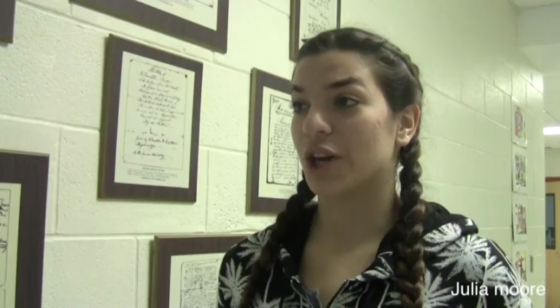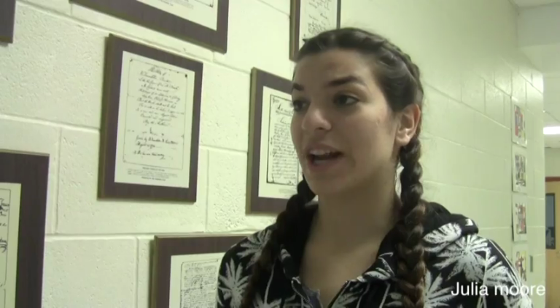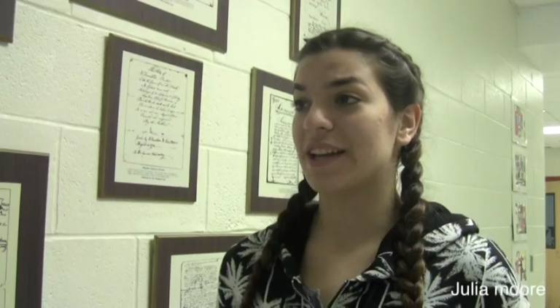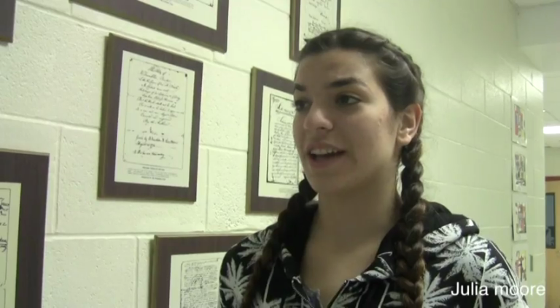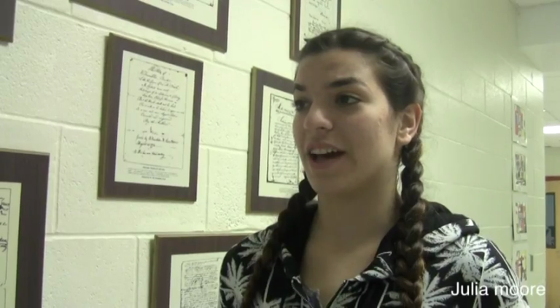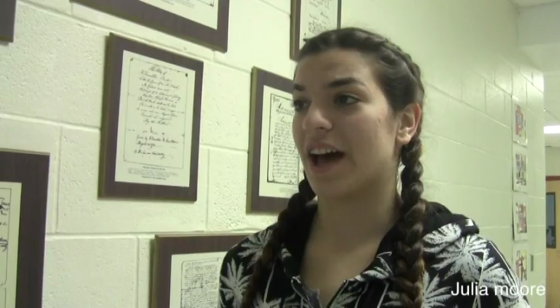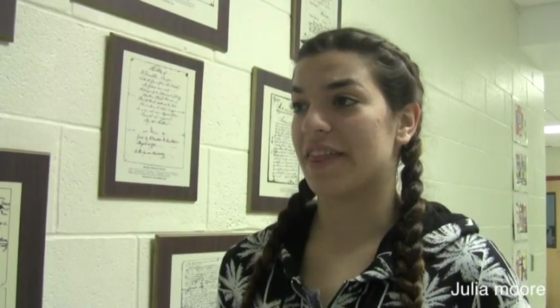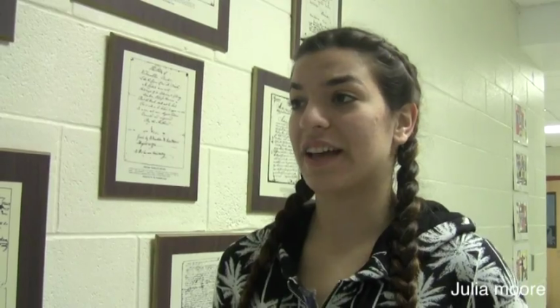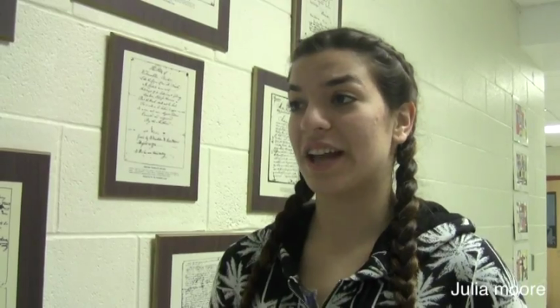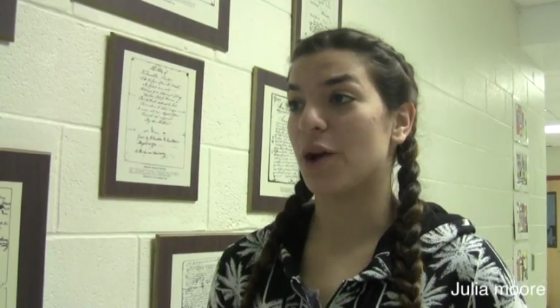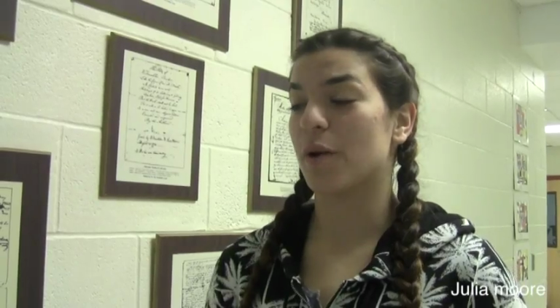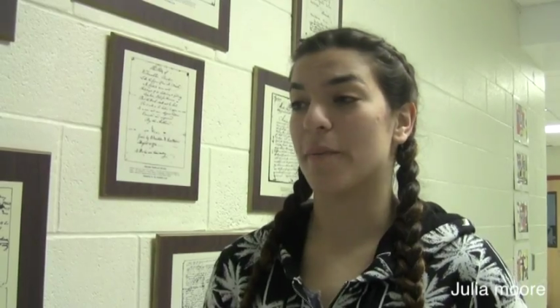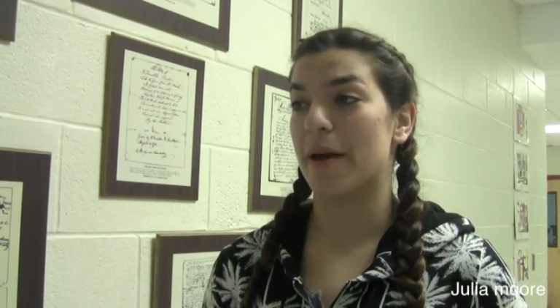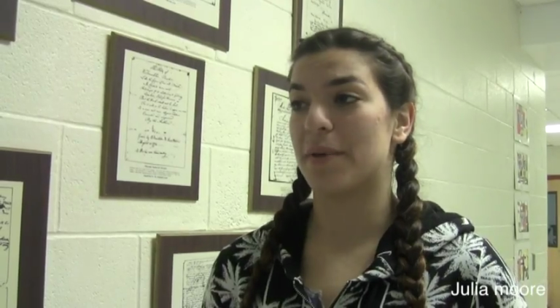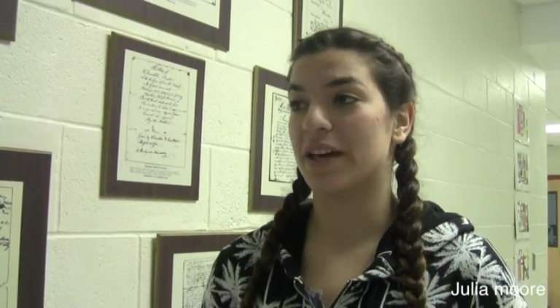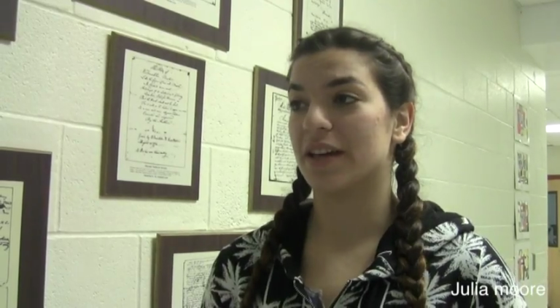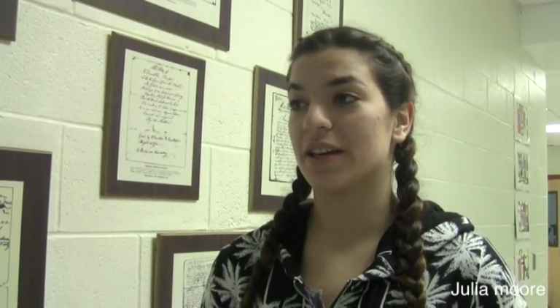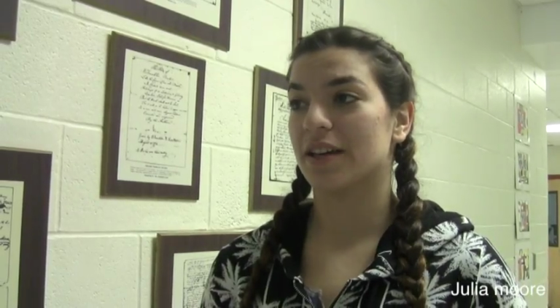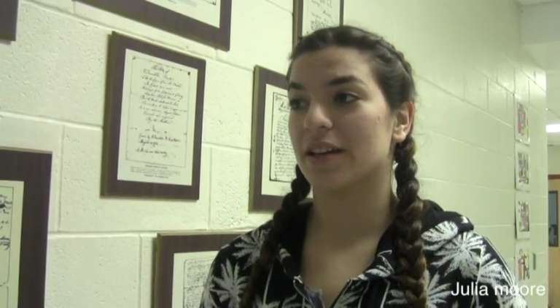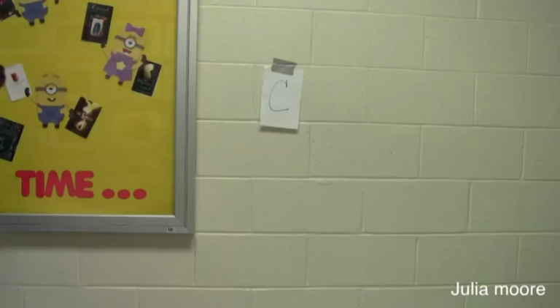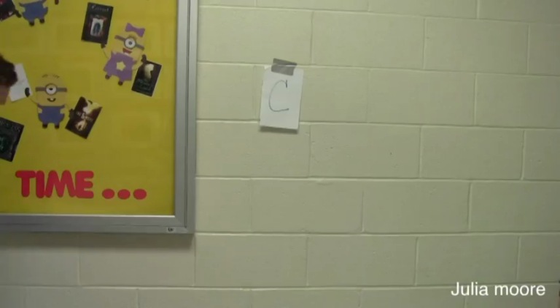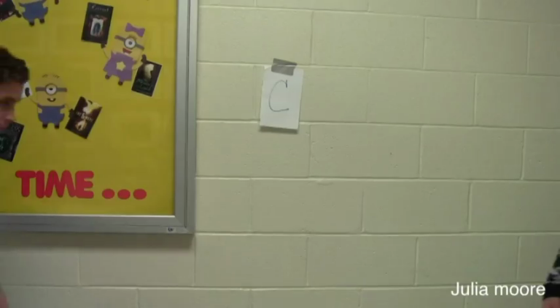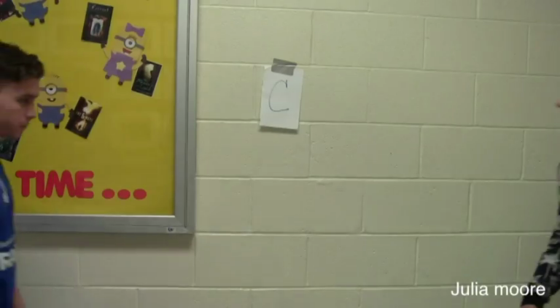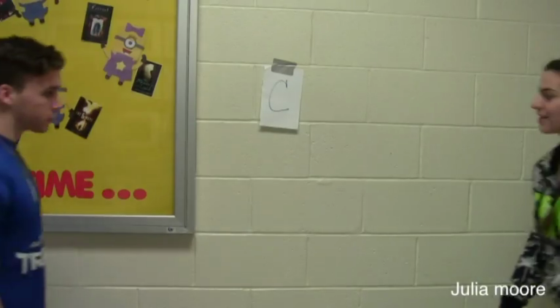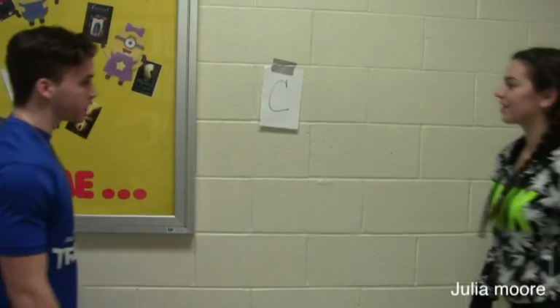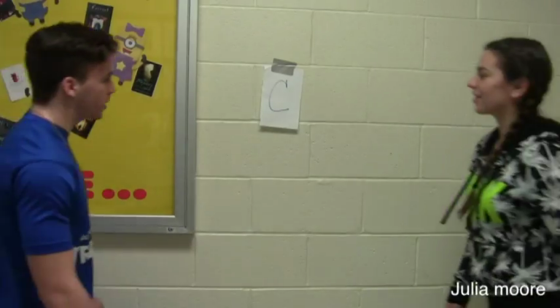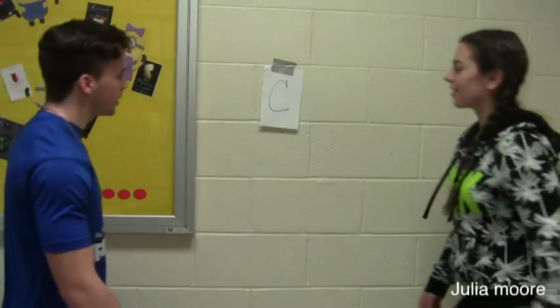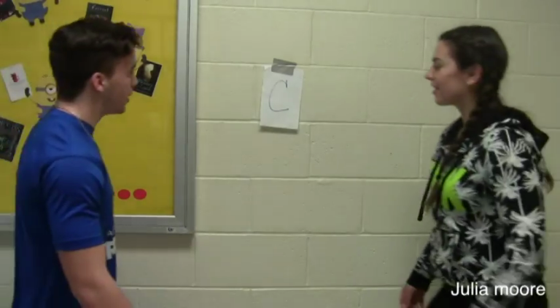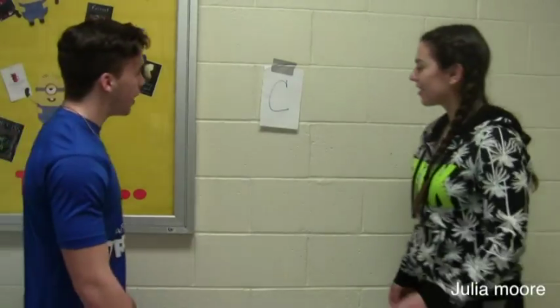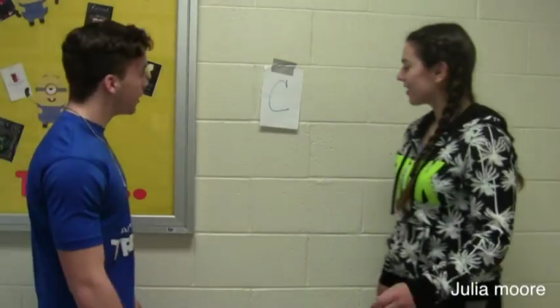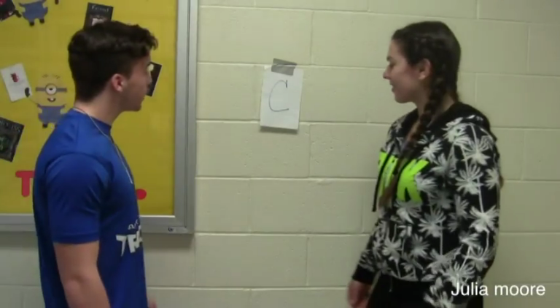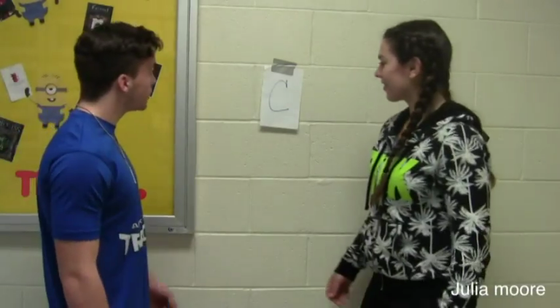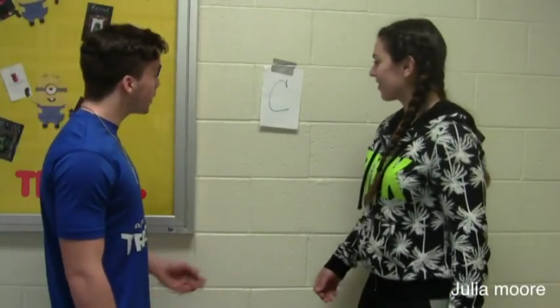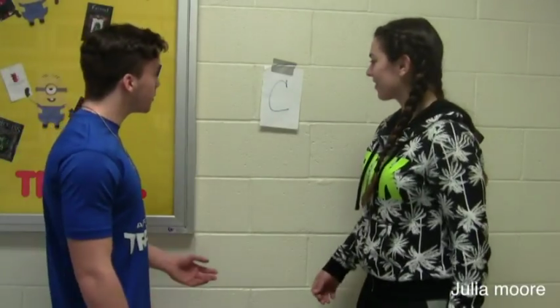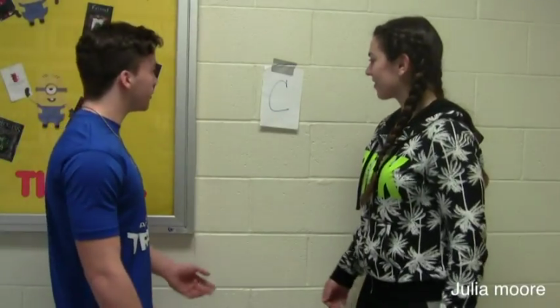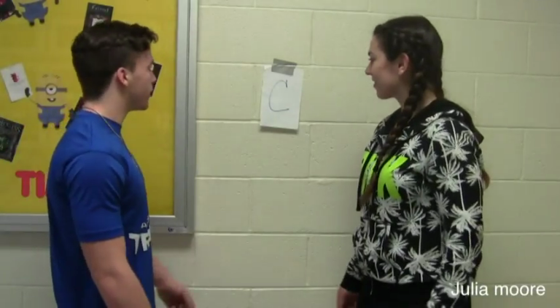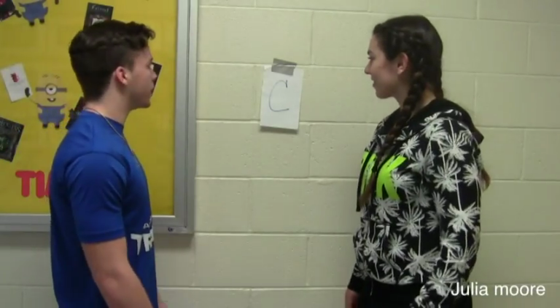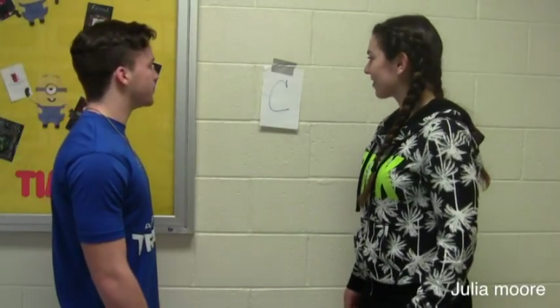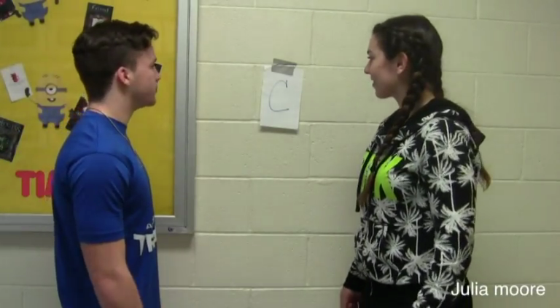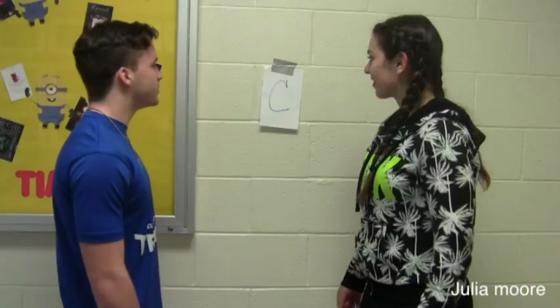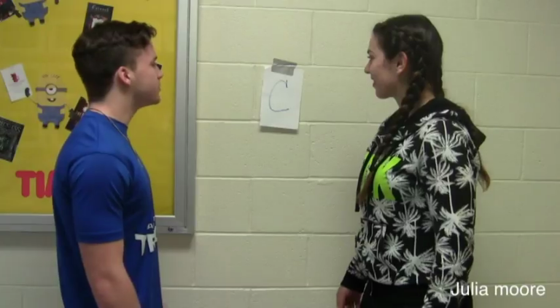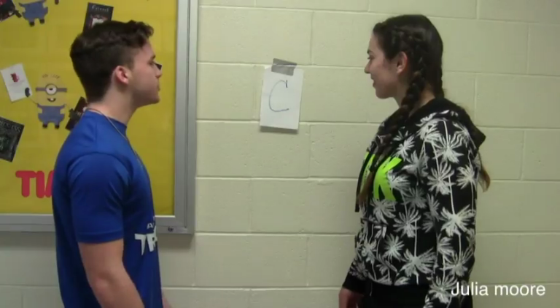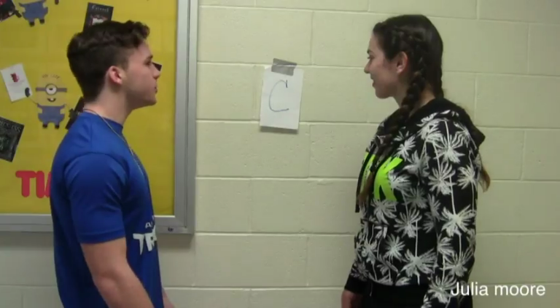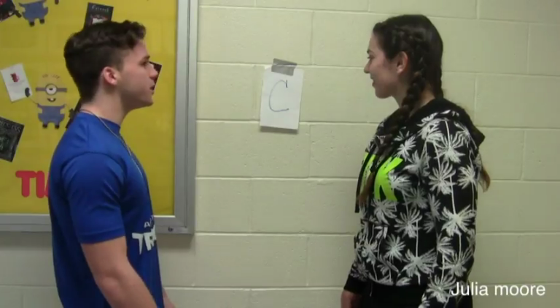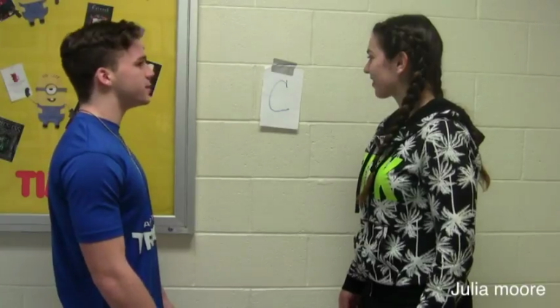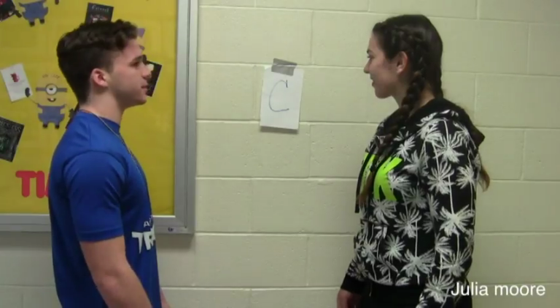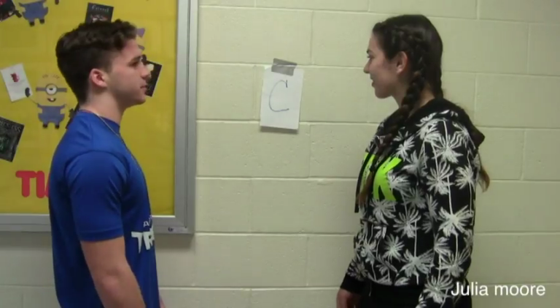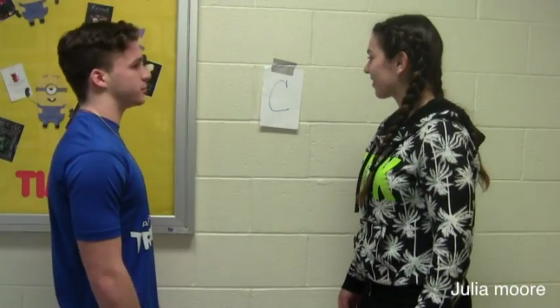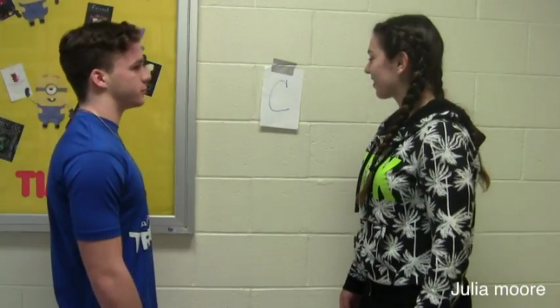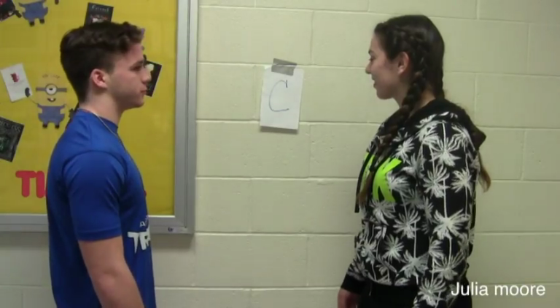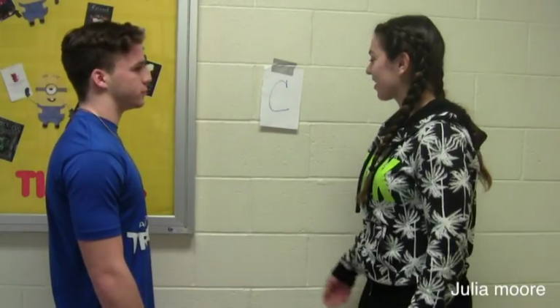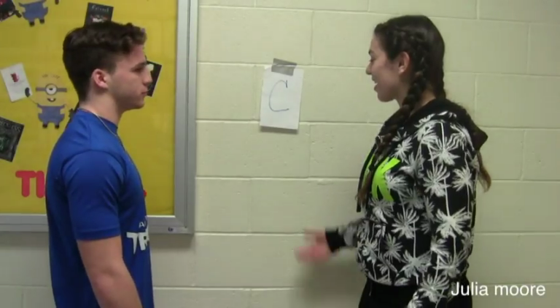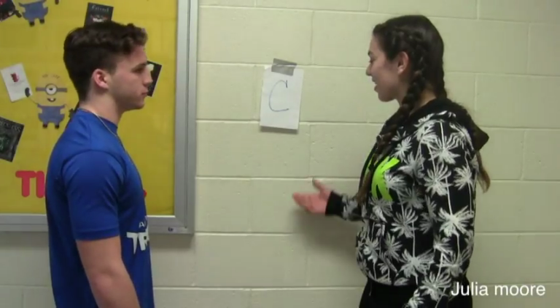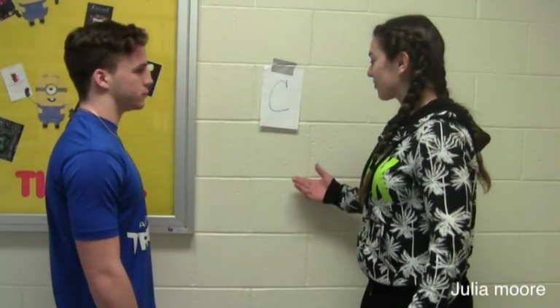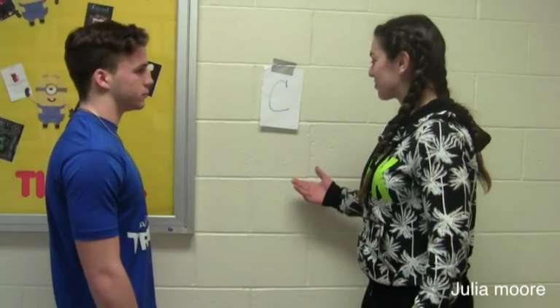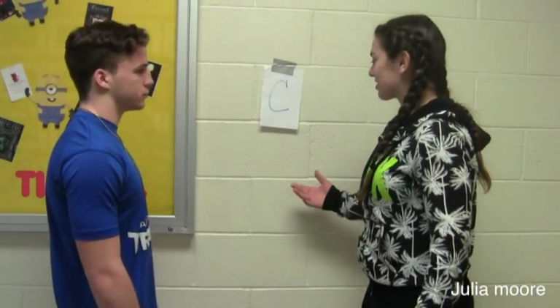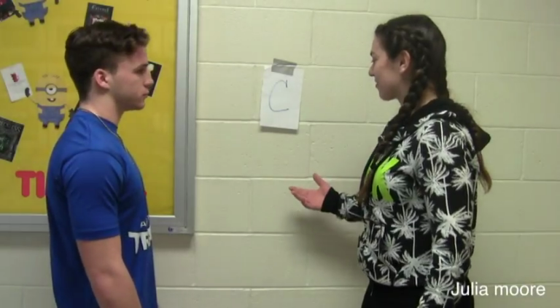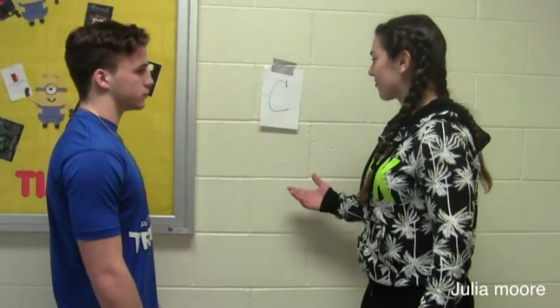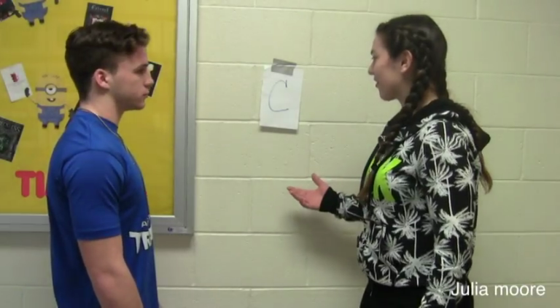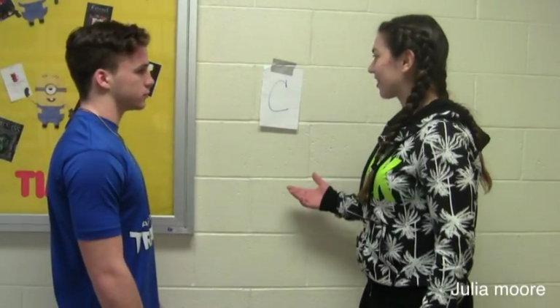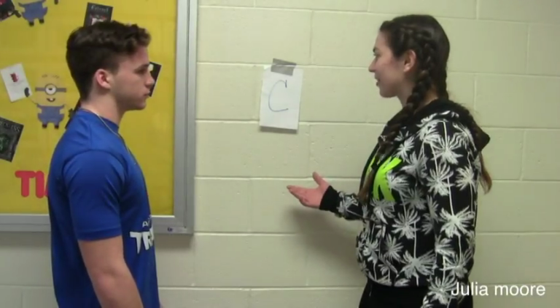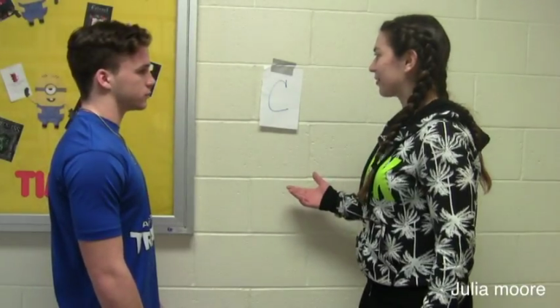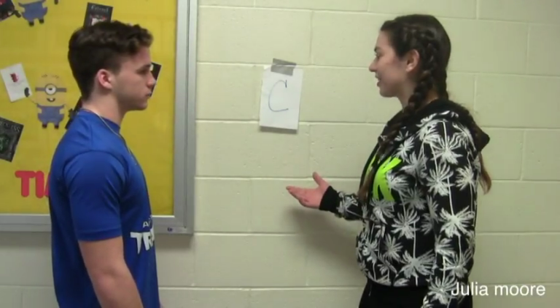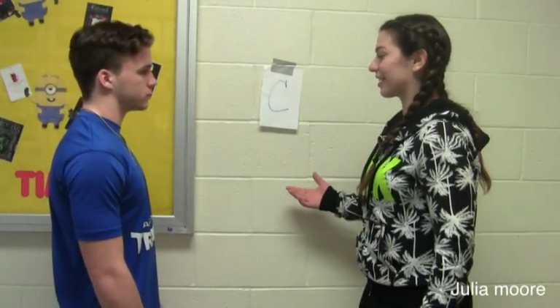Good idea. I think I know where it might be. Another letter we found. This is too easy. Yeah, we just have to find the letter D.